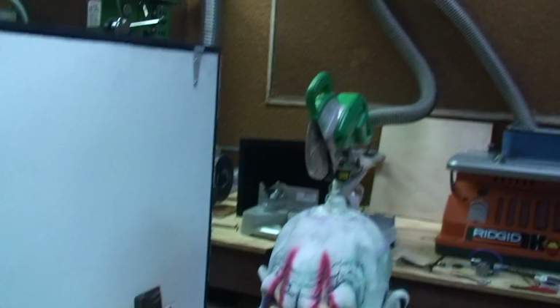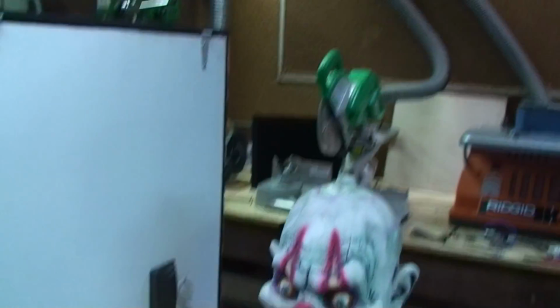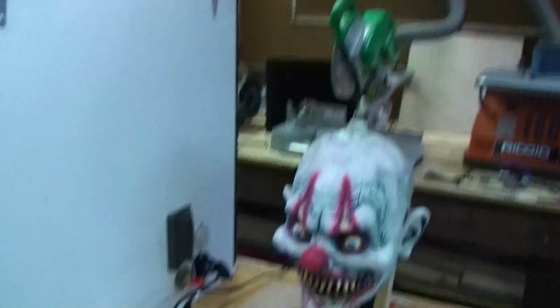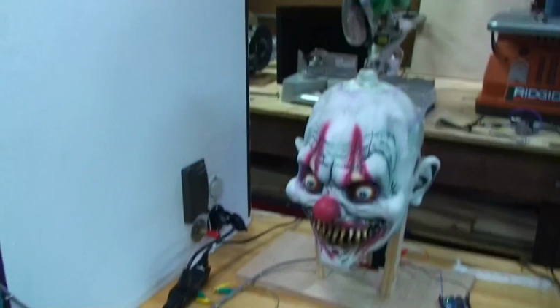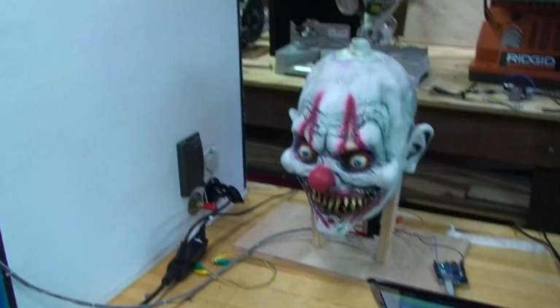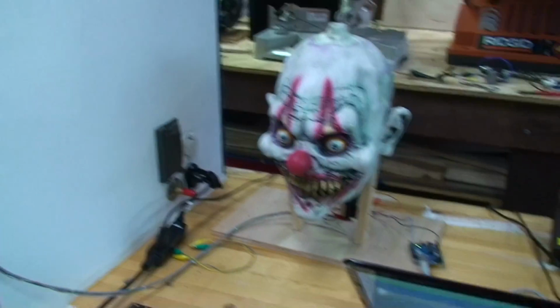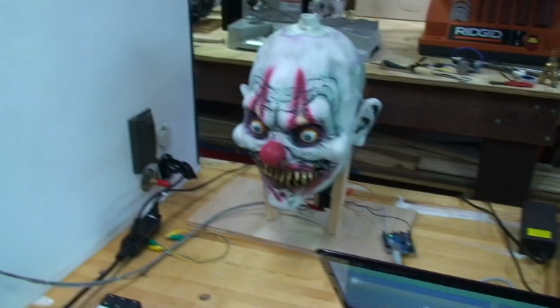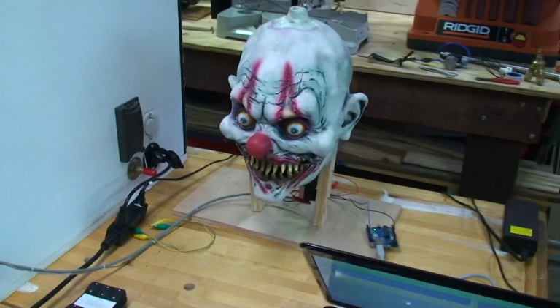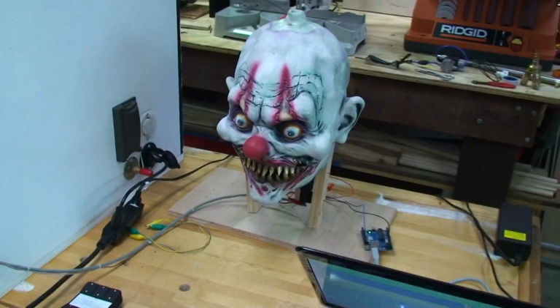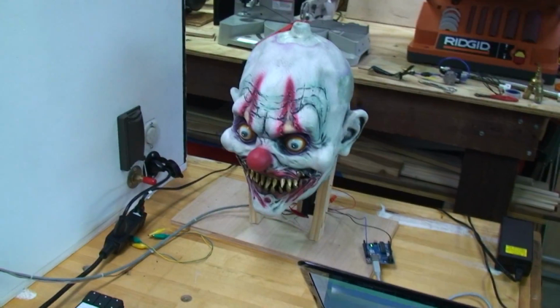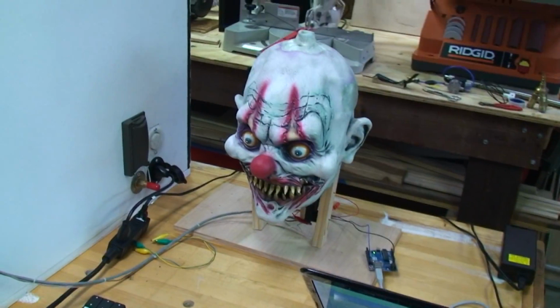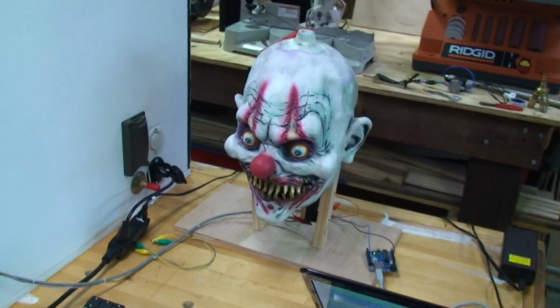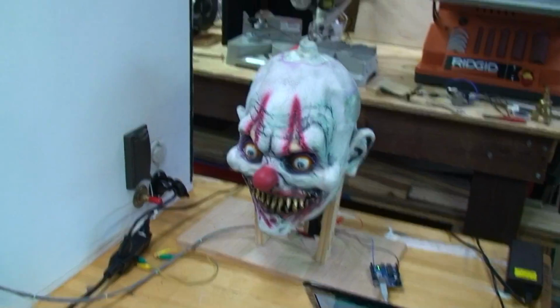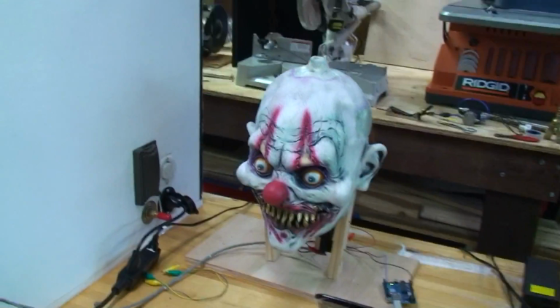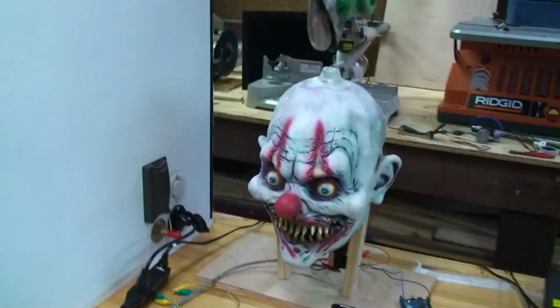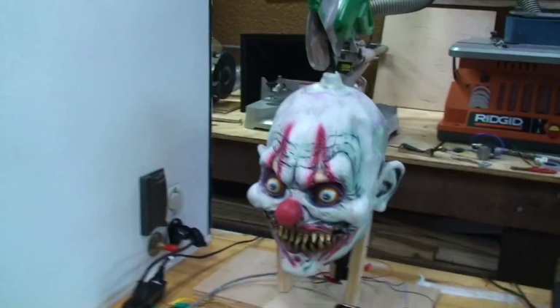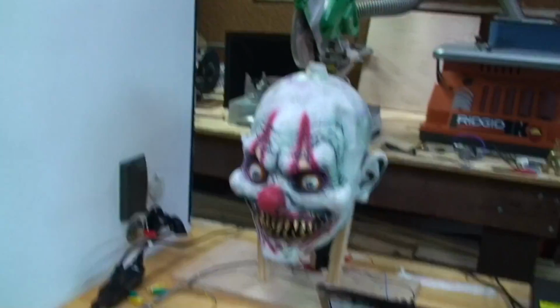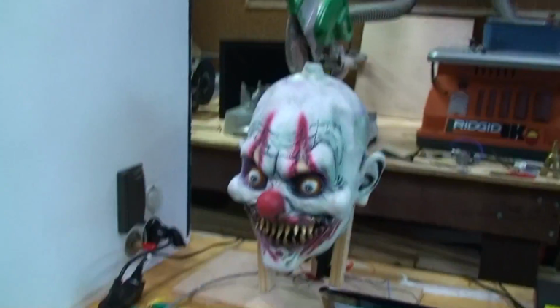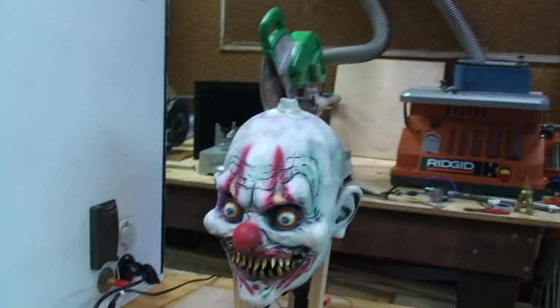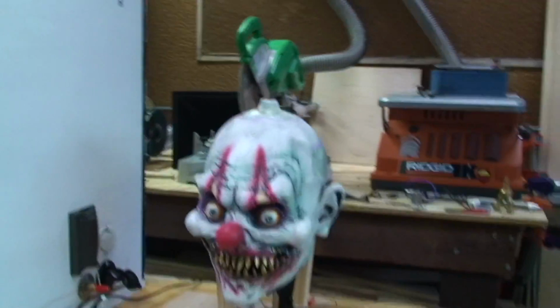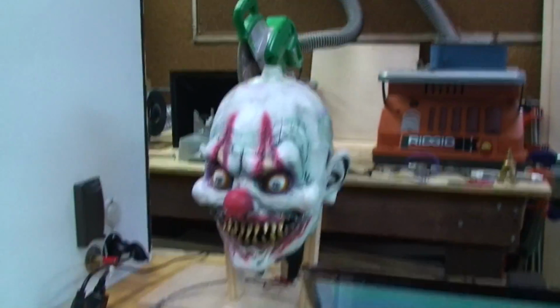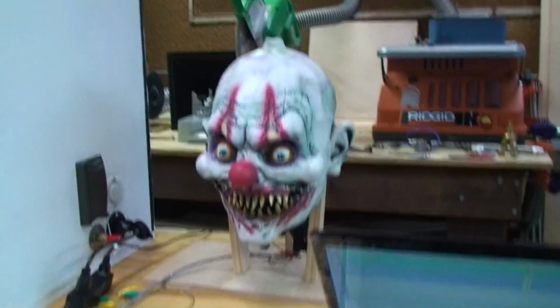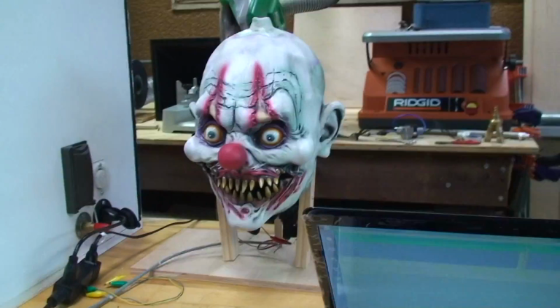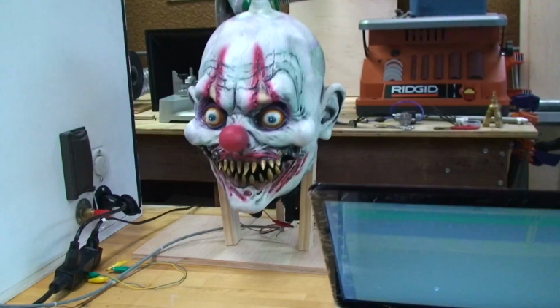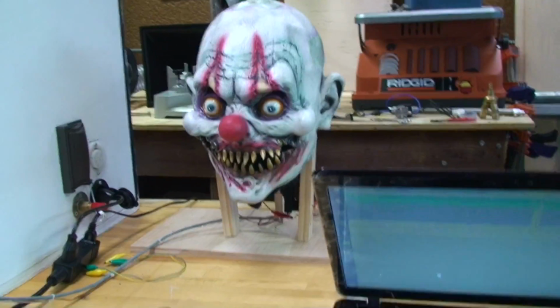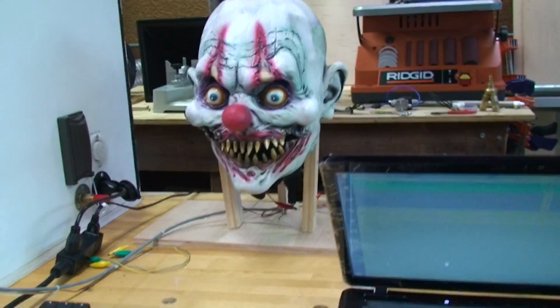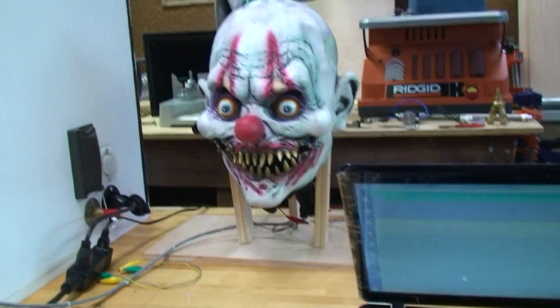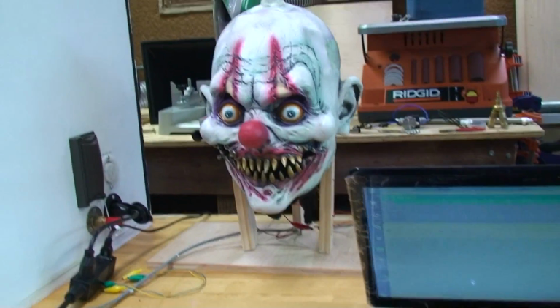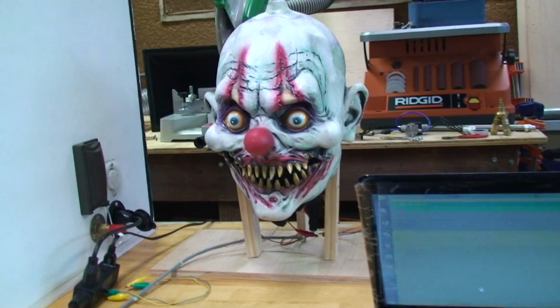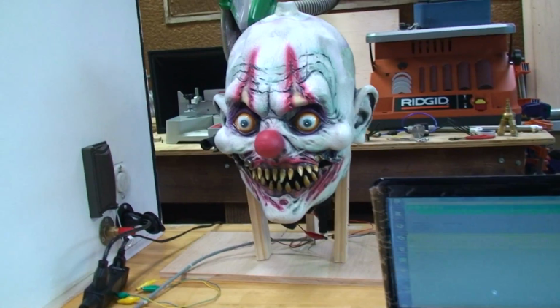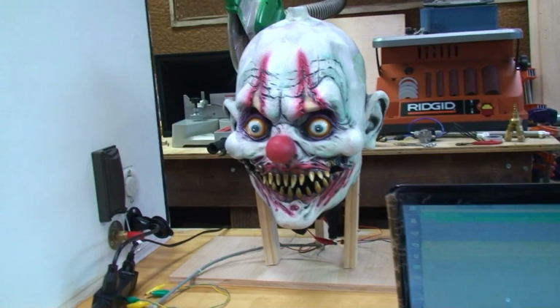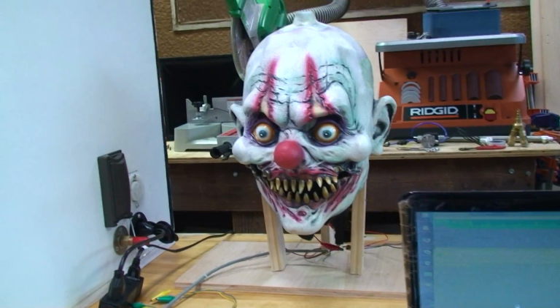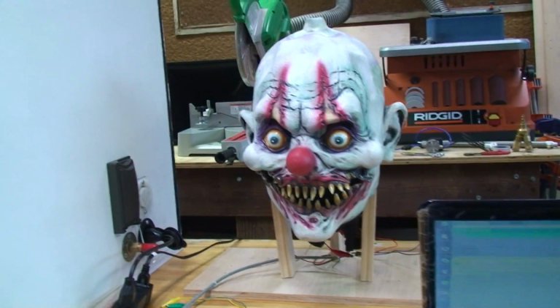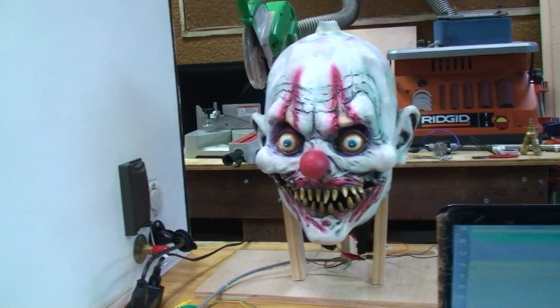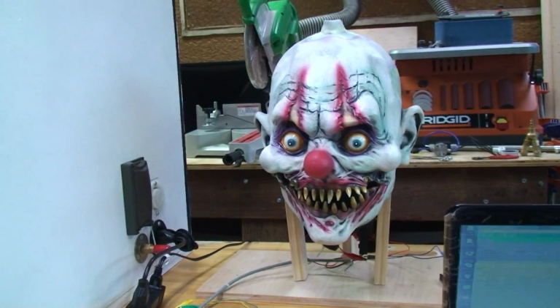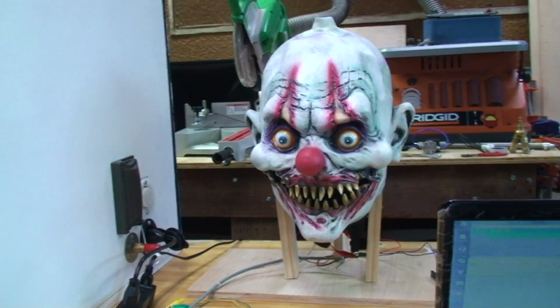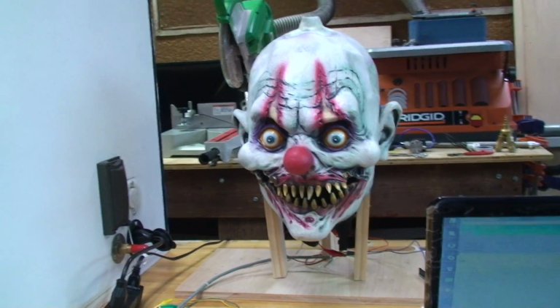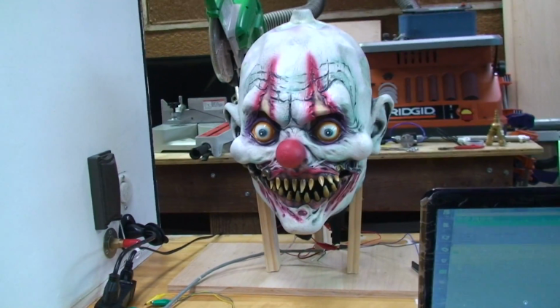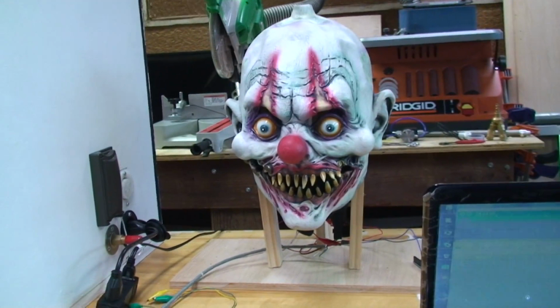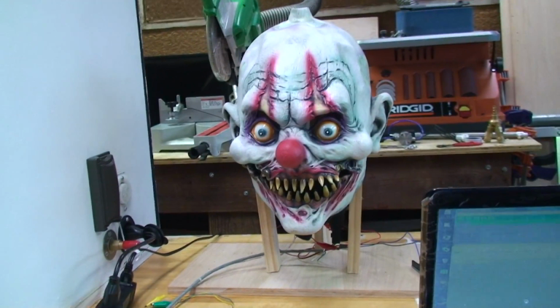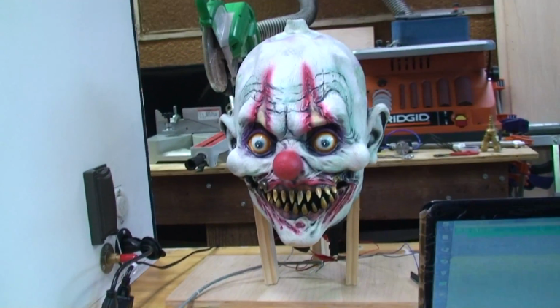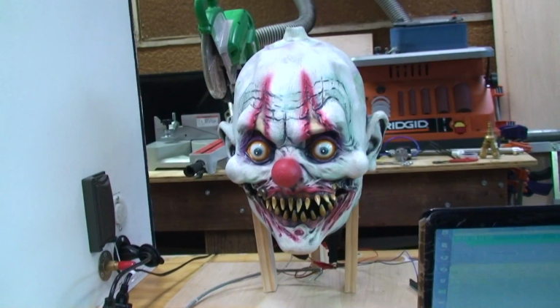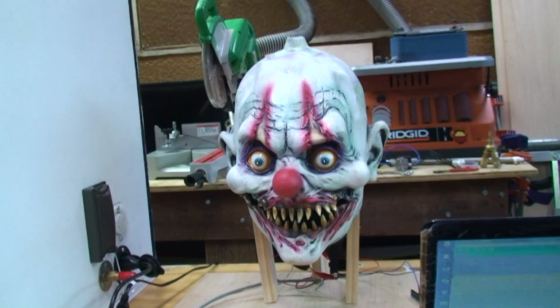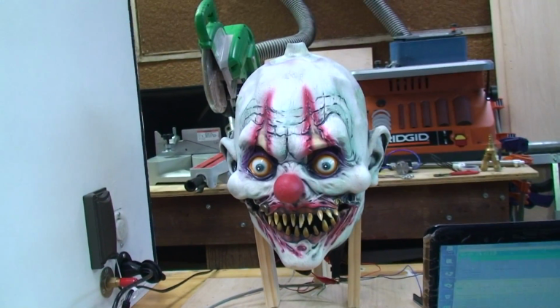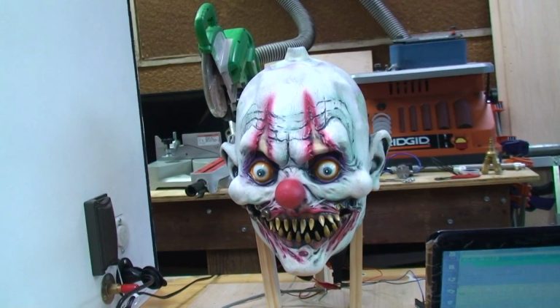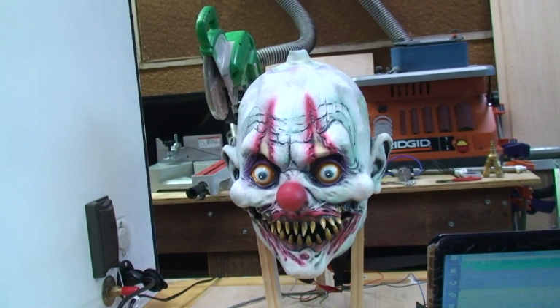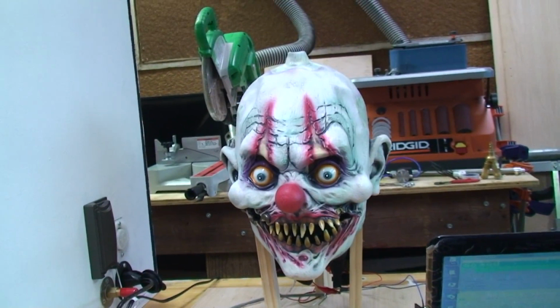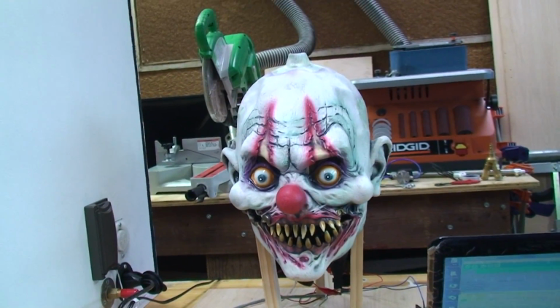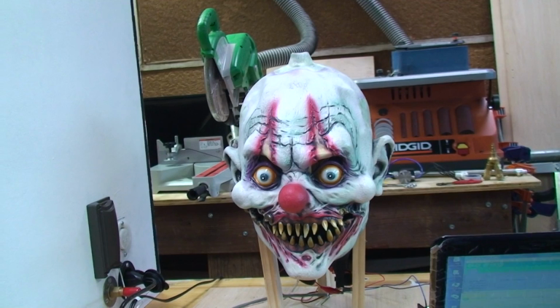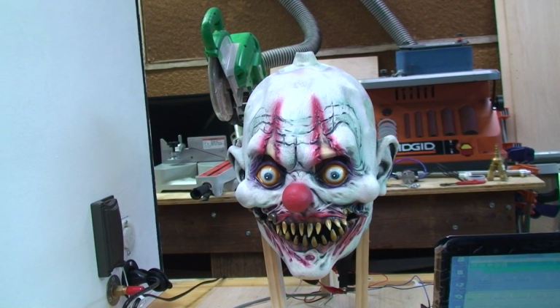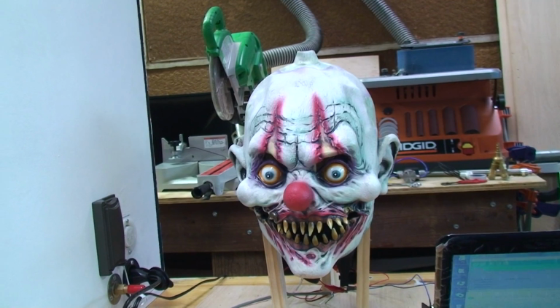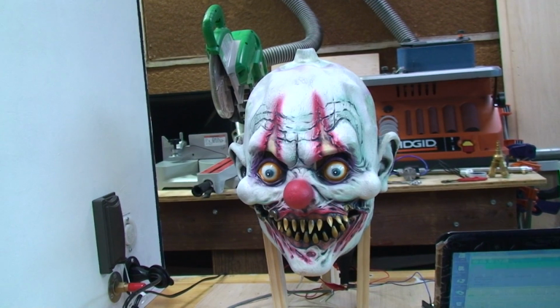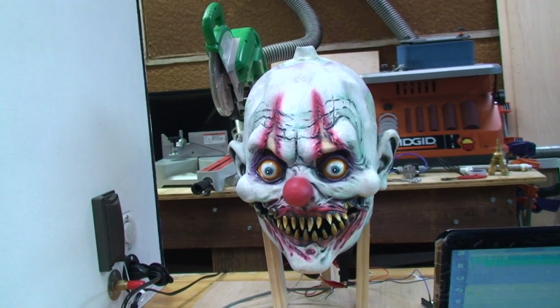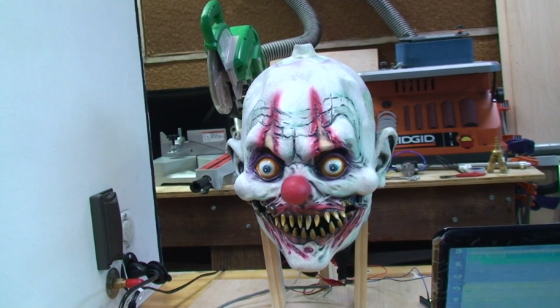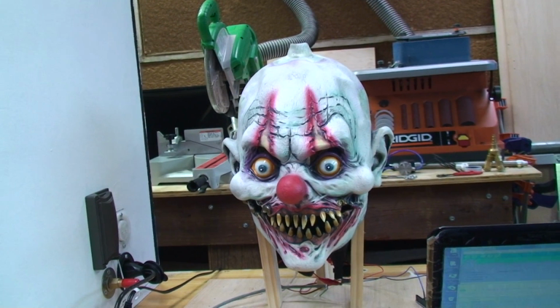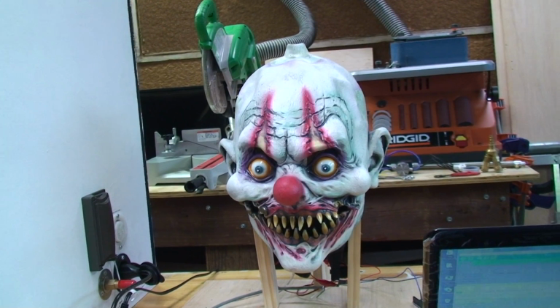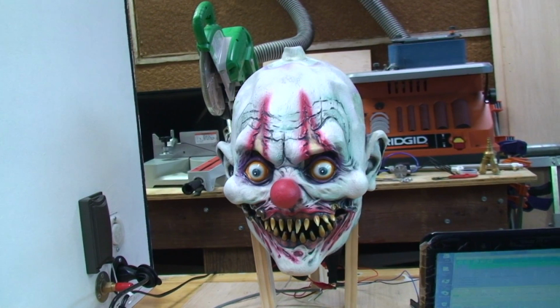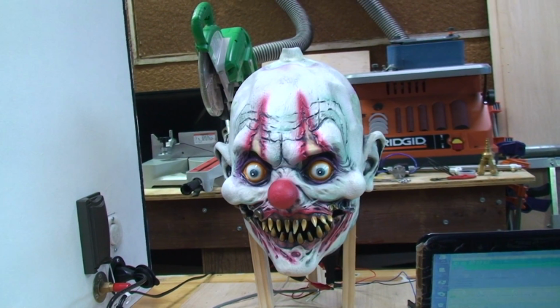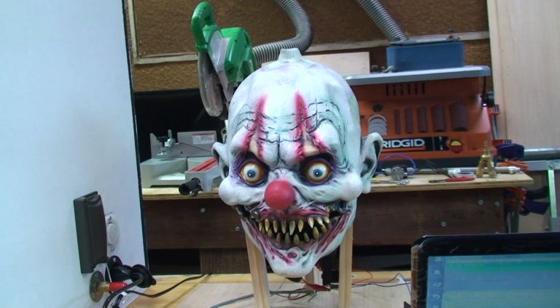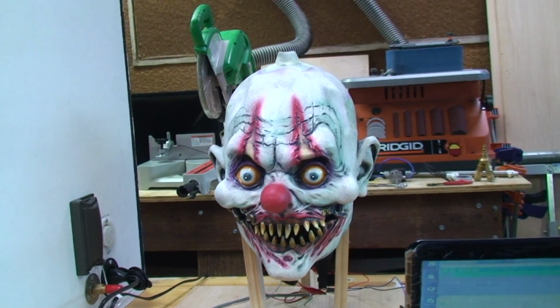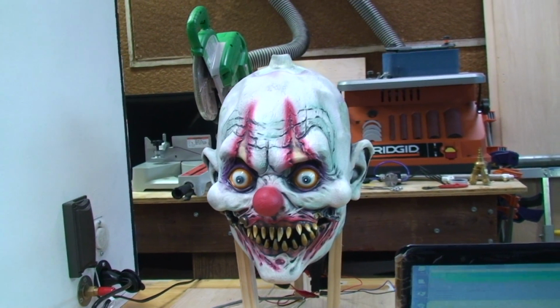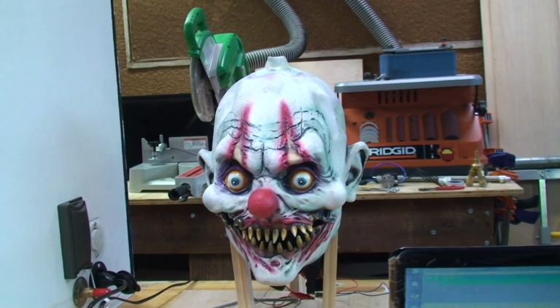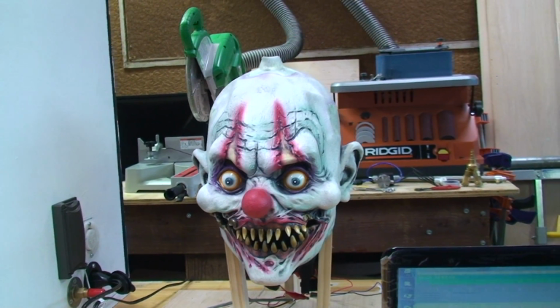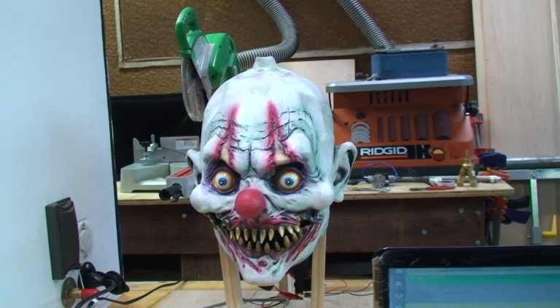It's a pretty spooky mask. I had to take the hair off because it was falling off. I'll put something else on there instead.